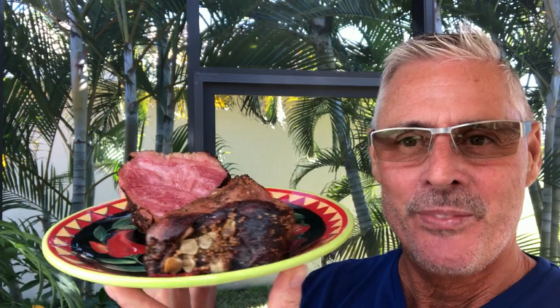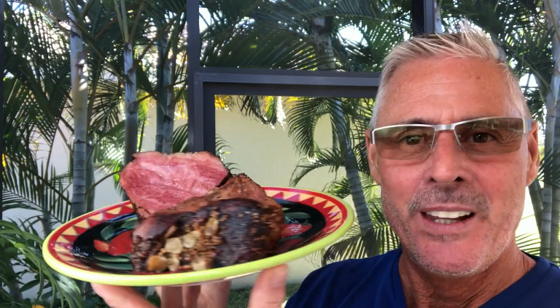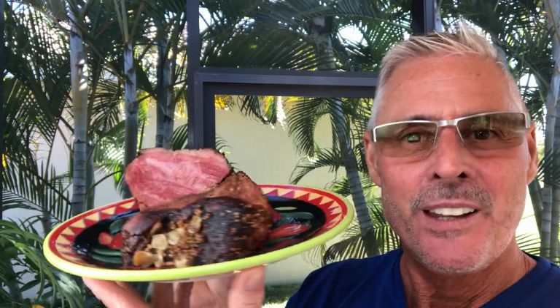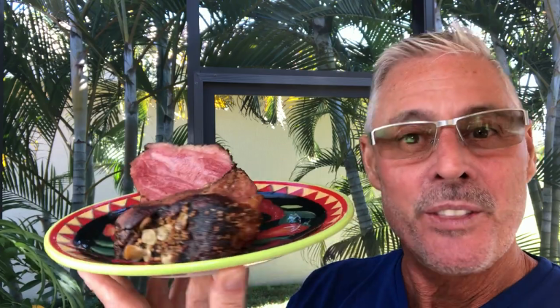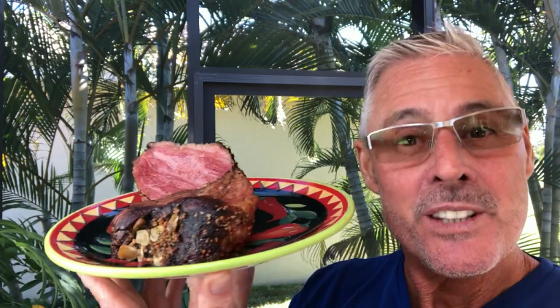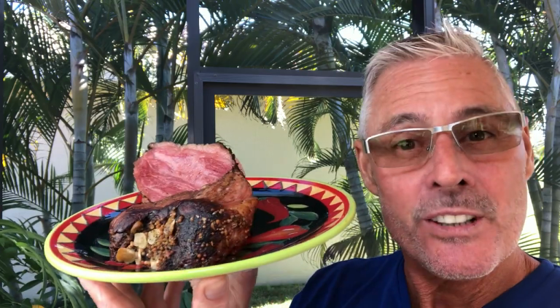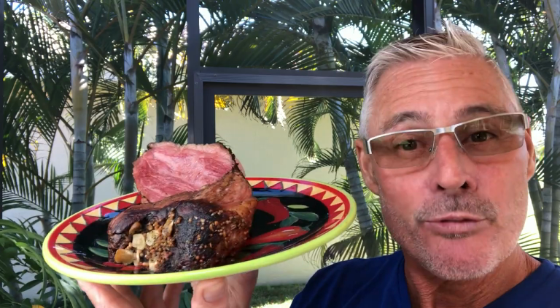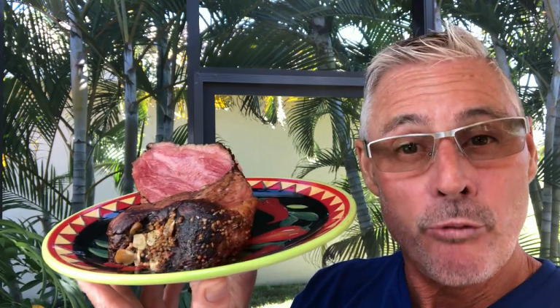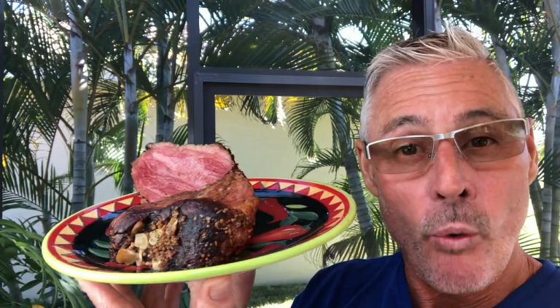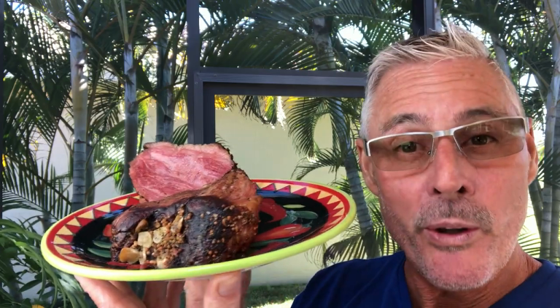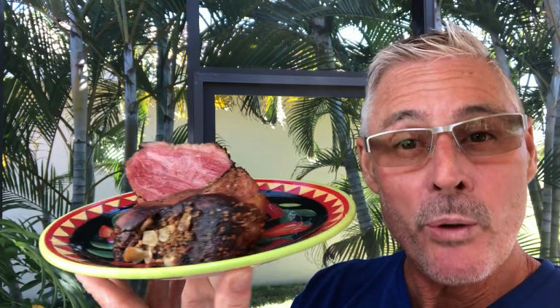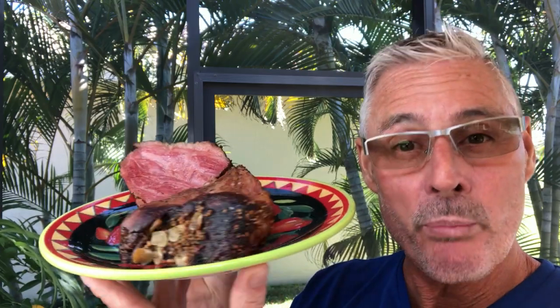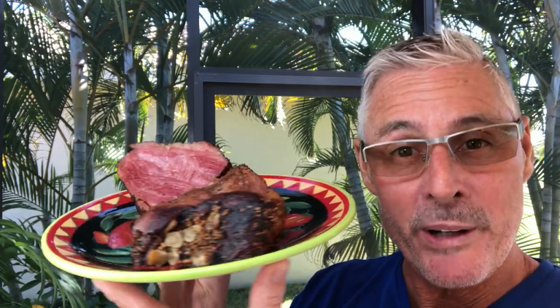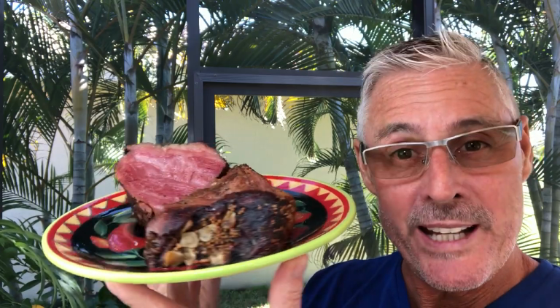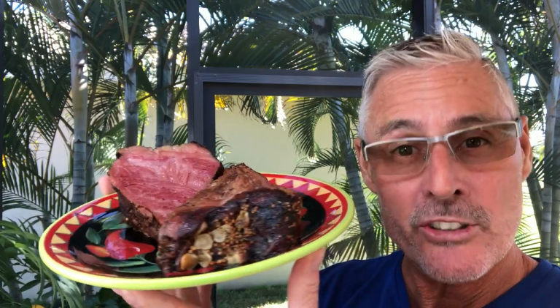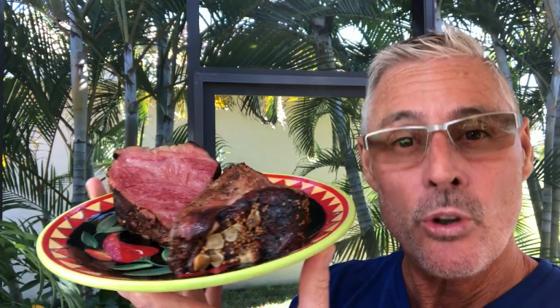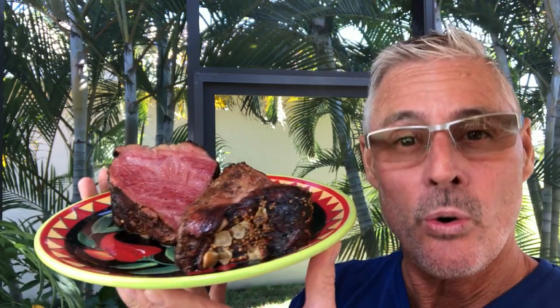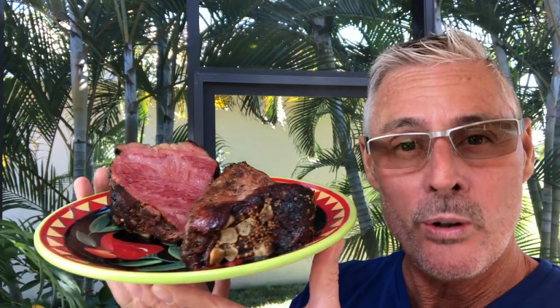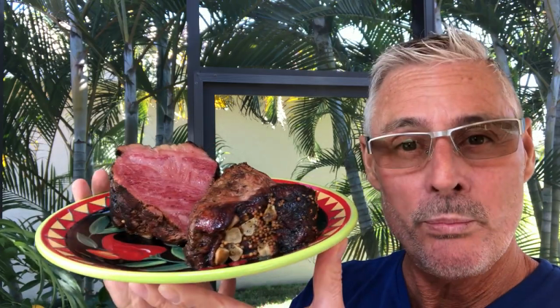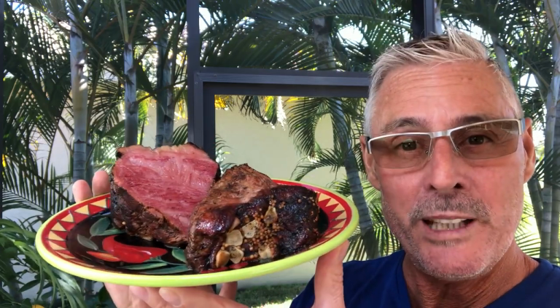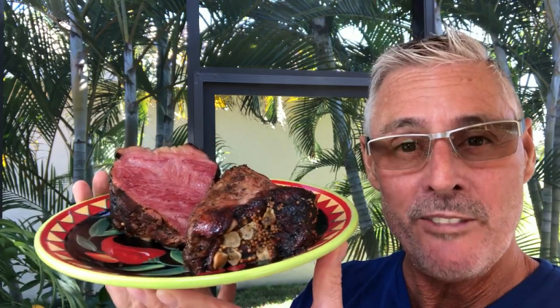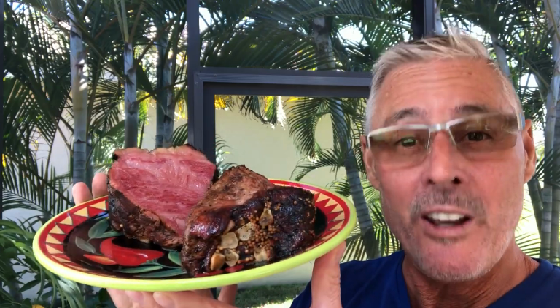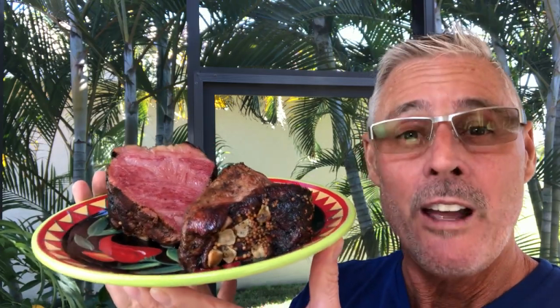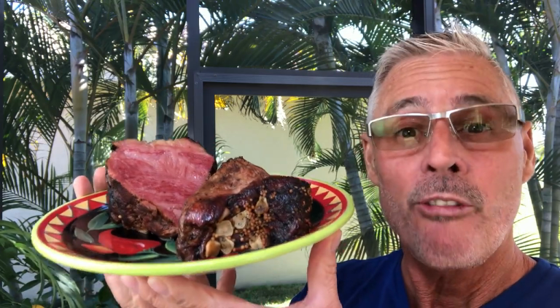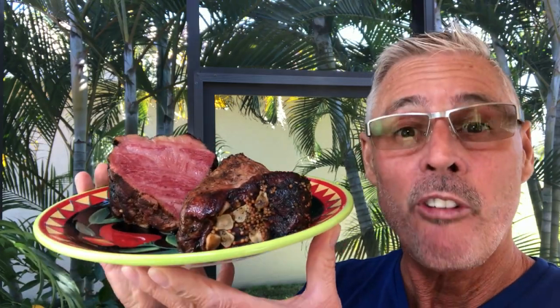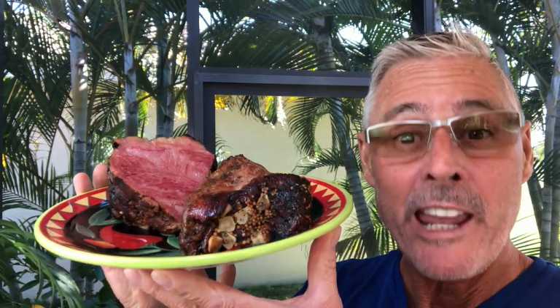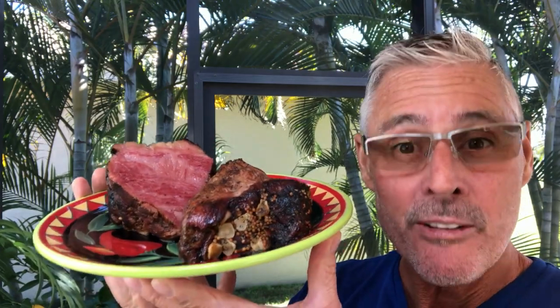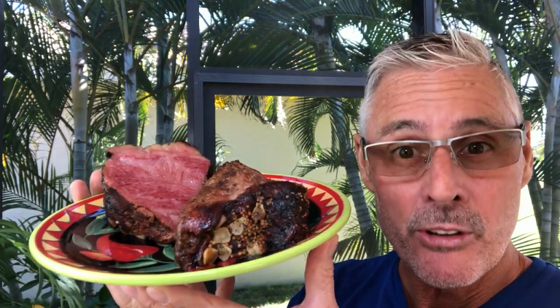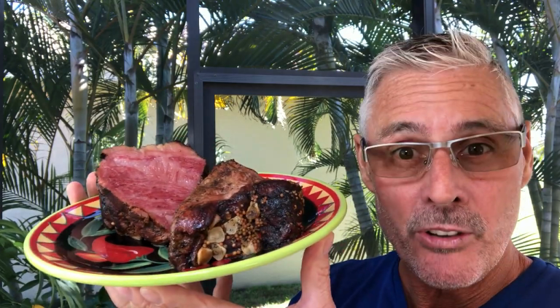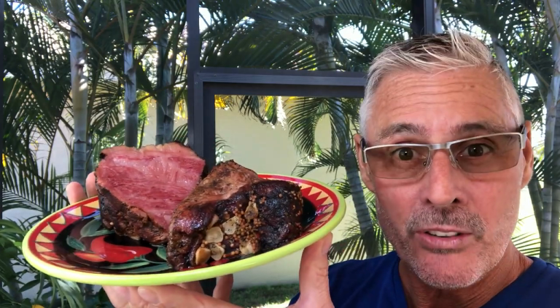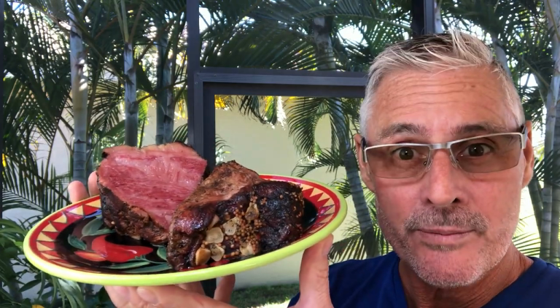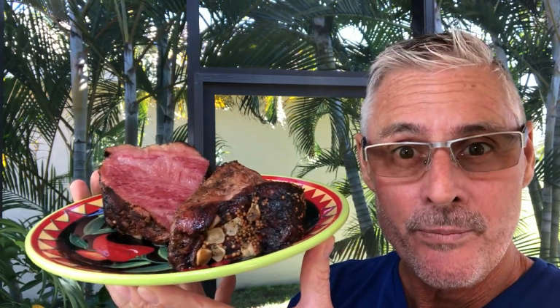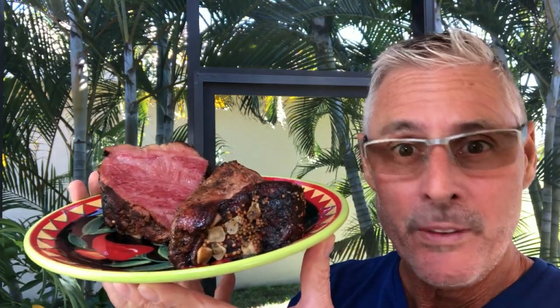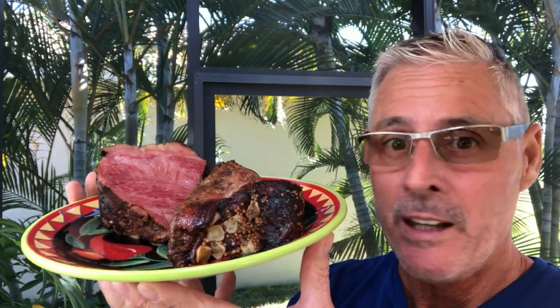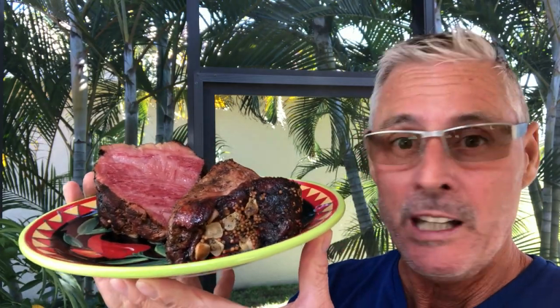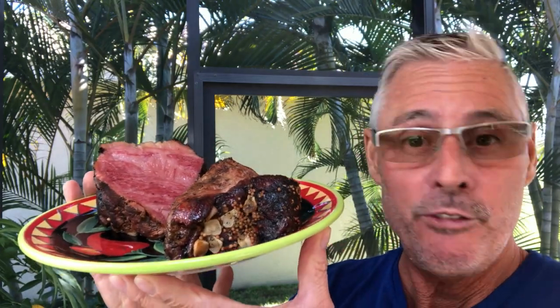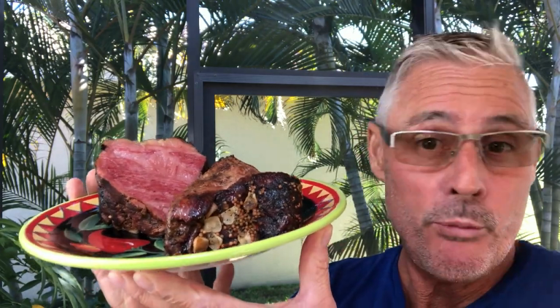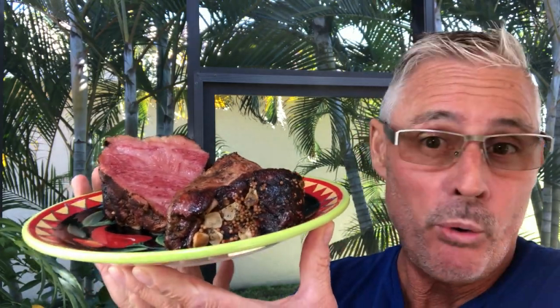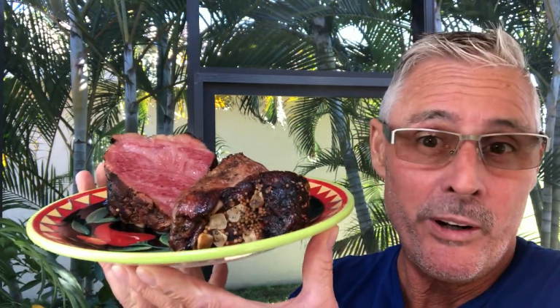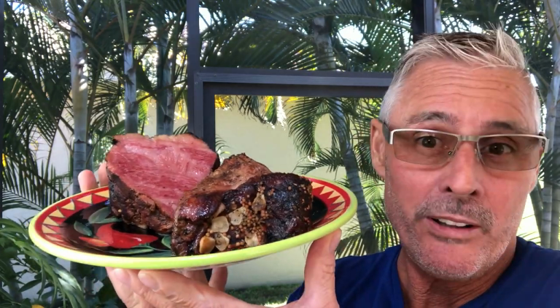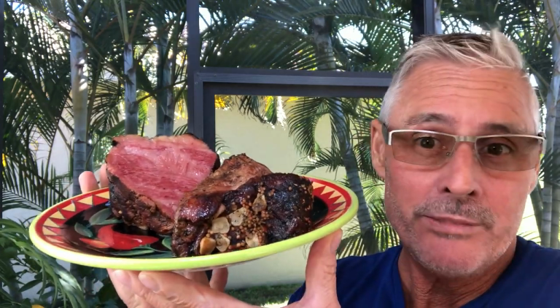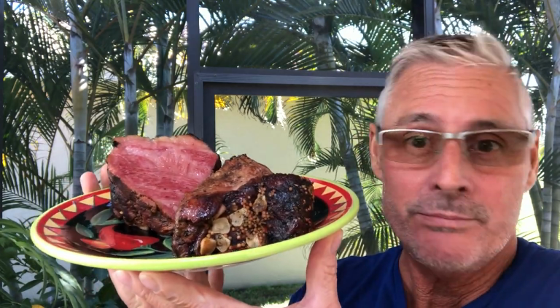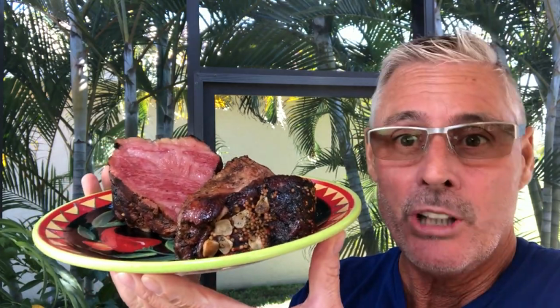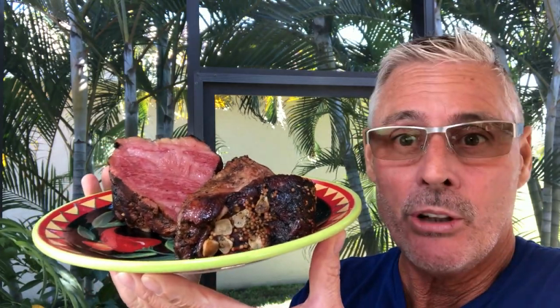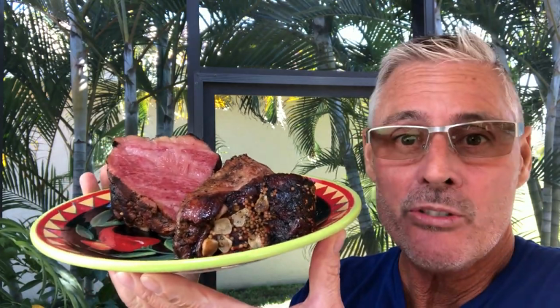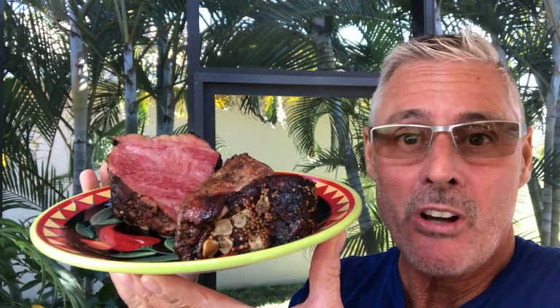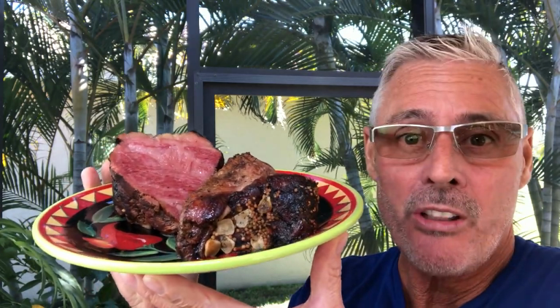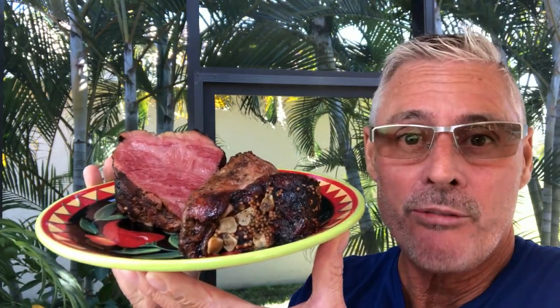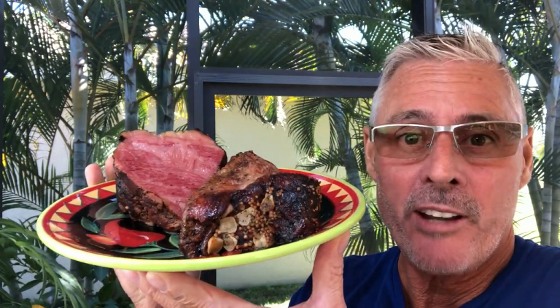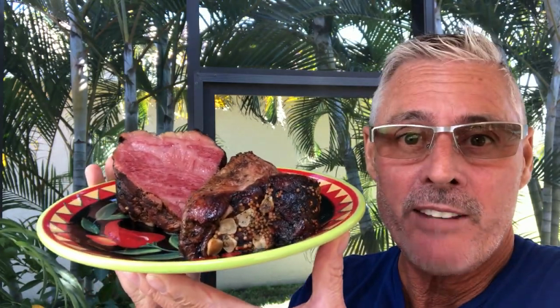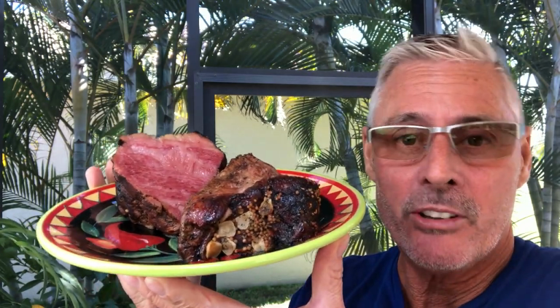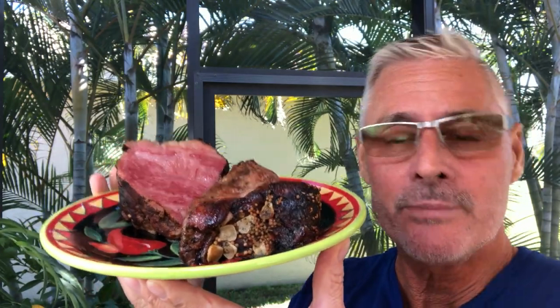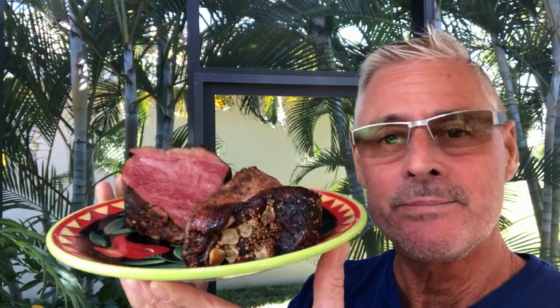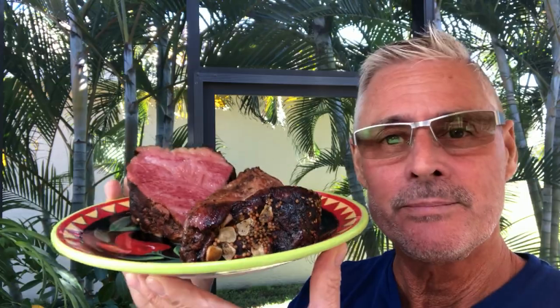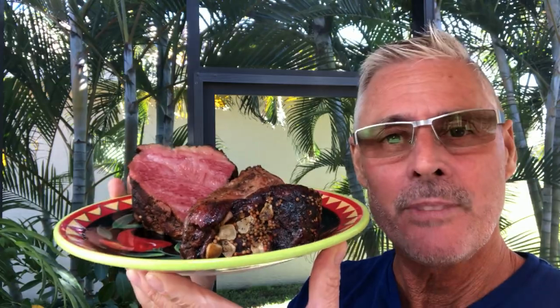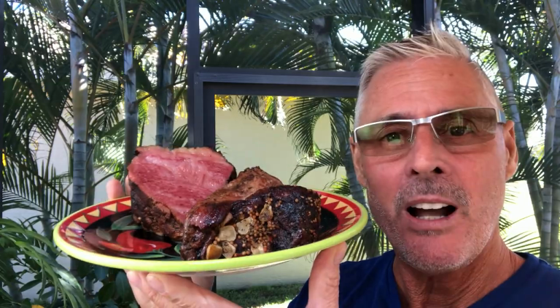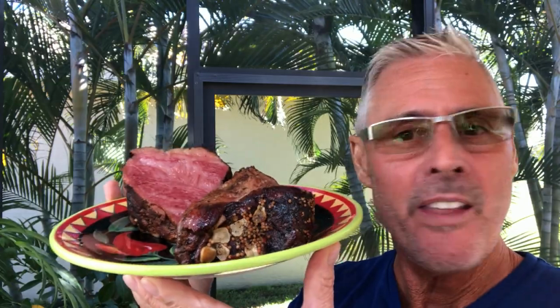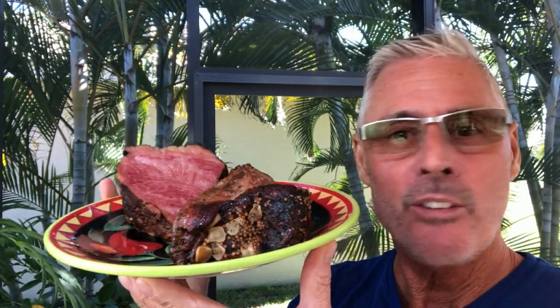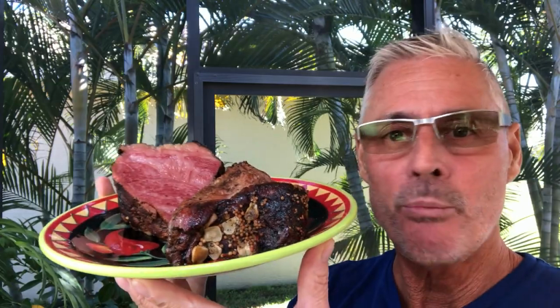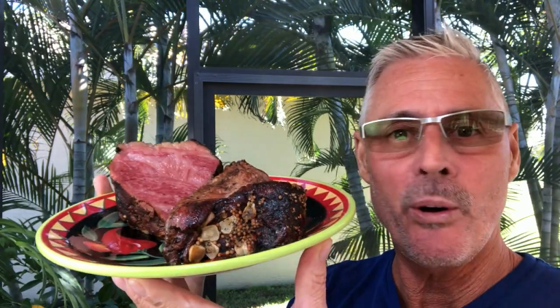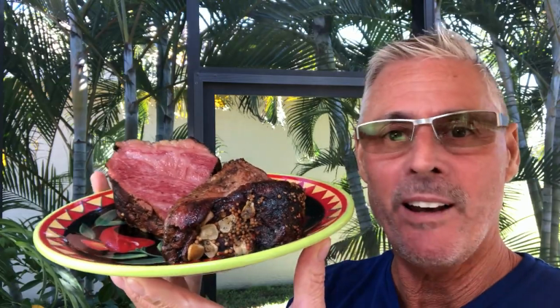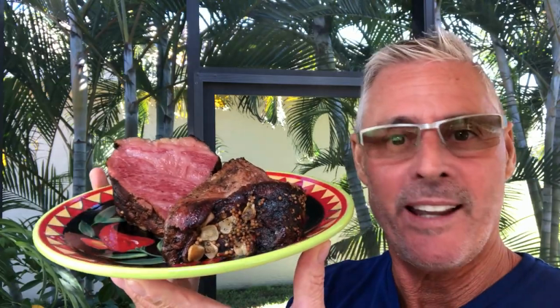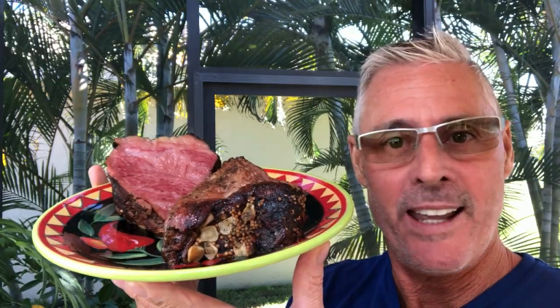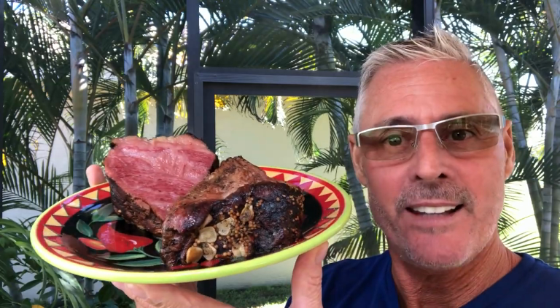This is foil braised corned beef — flavorful. If you boil, you lose all the flavor. I'll never boil again.